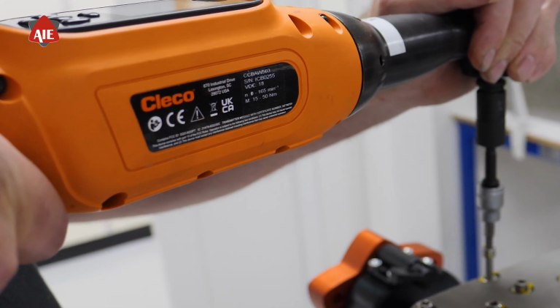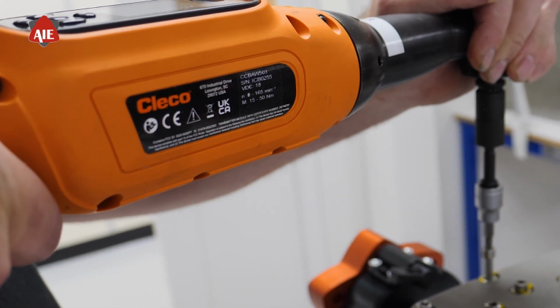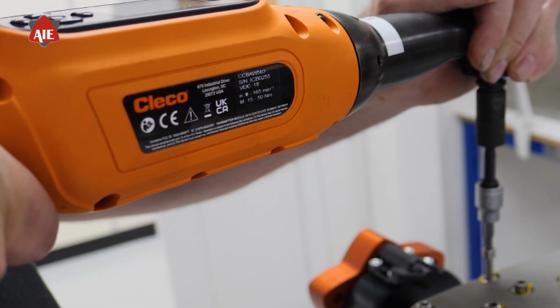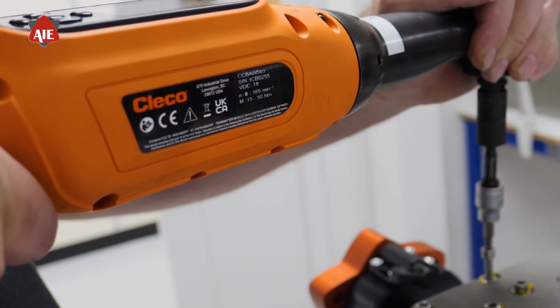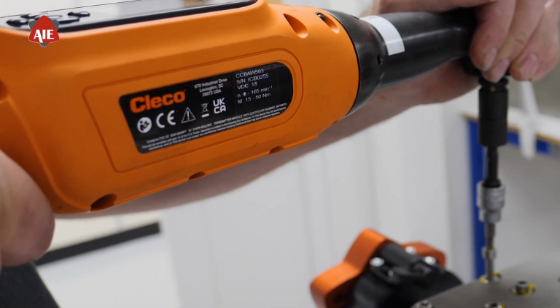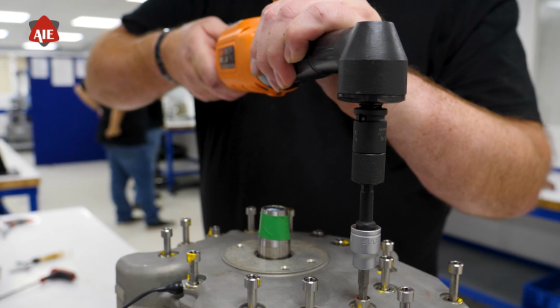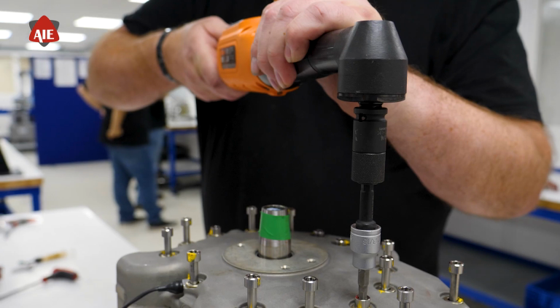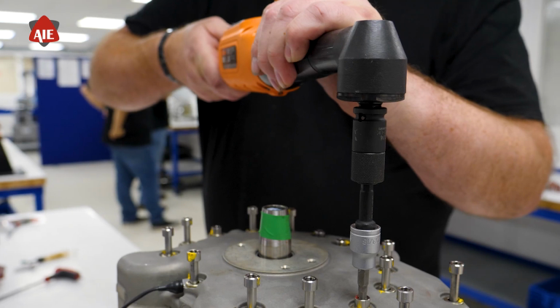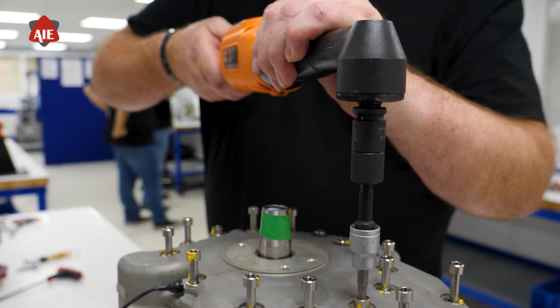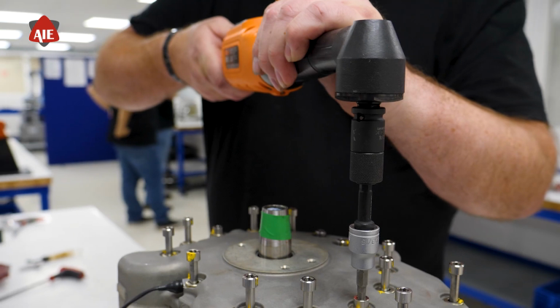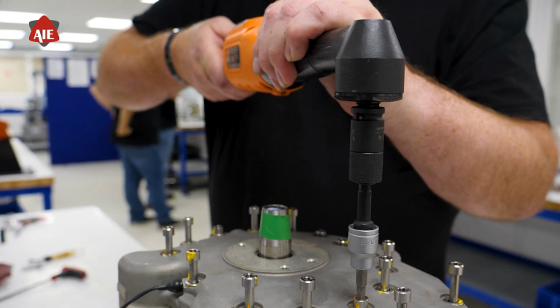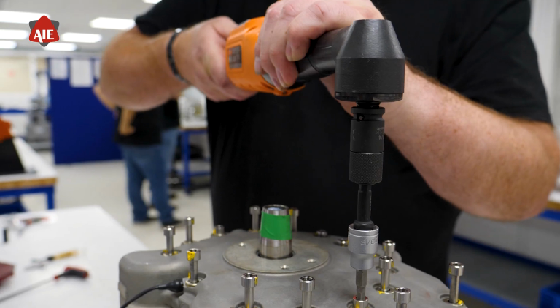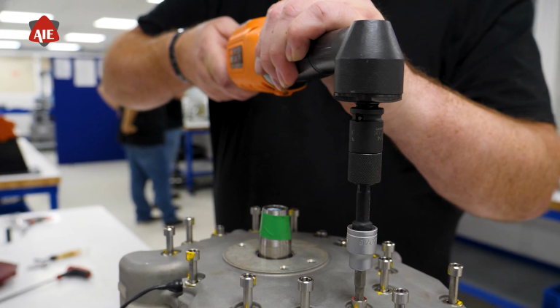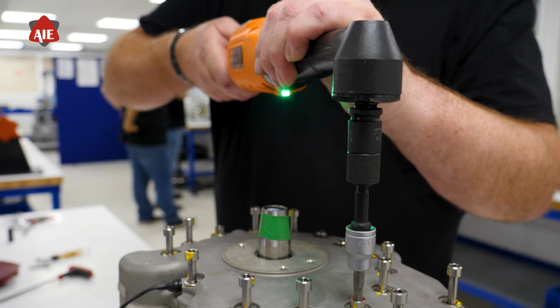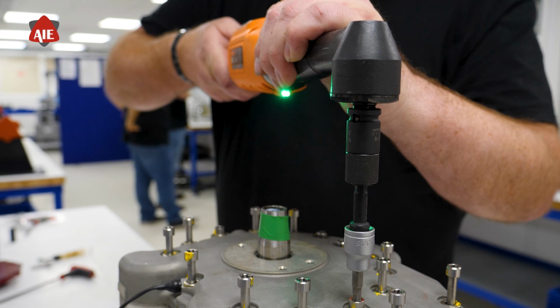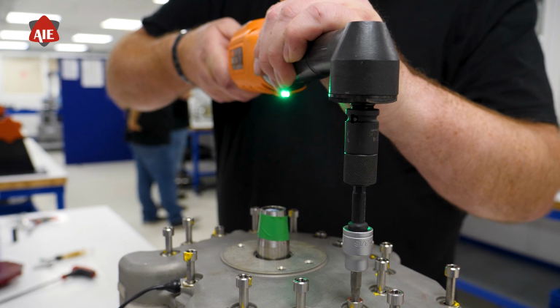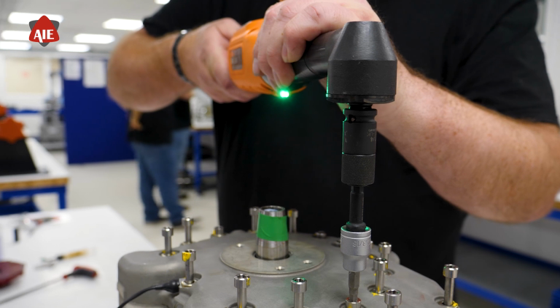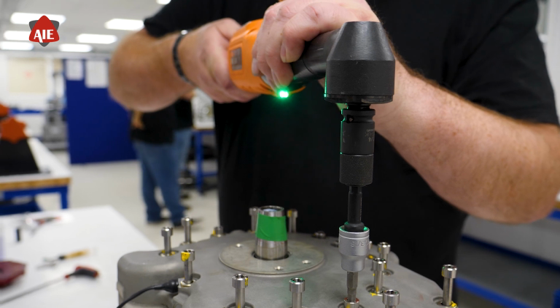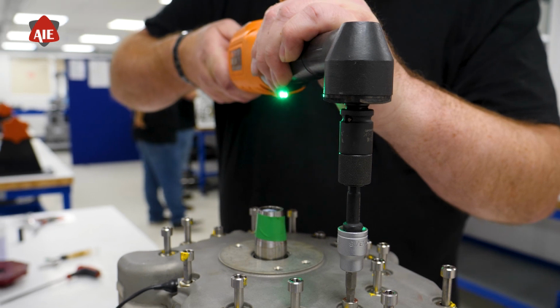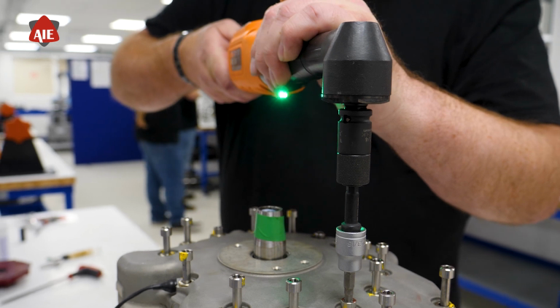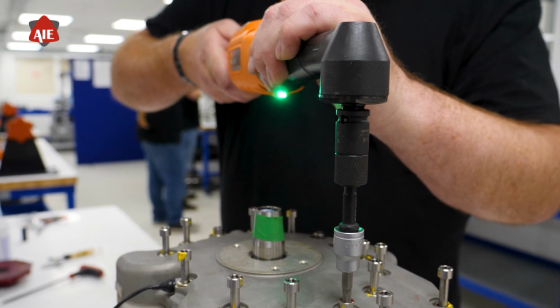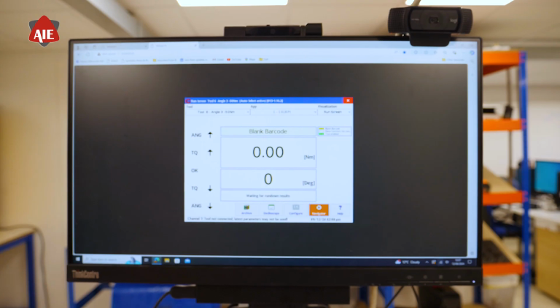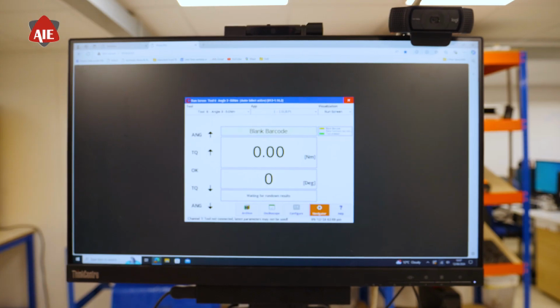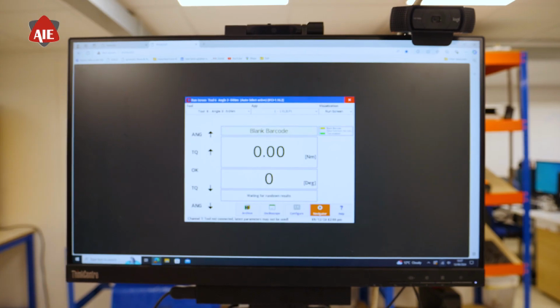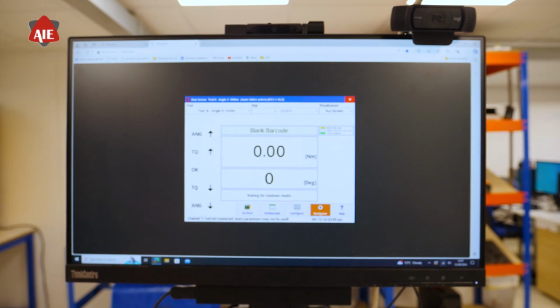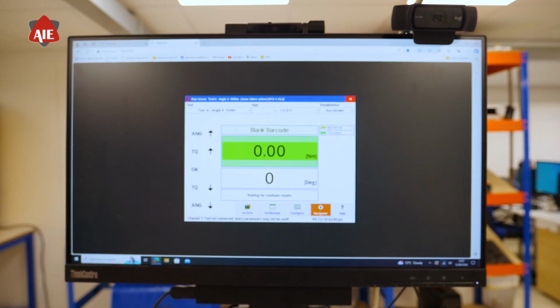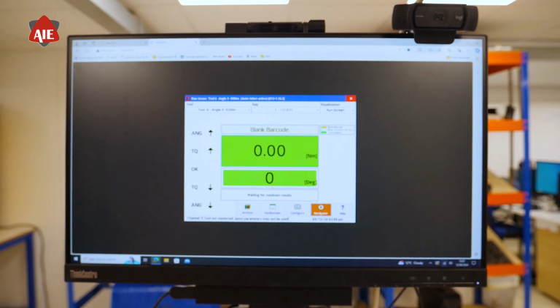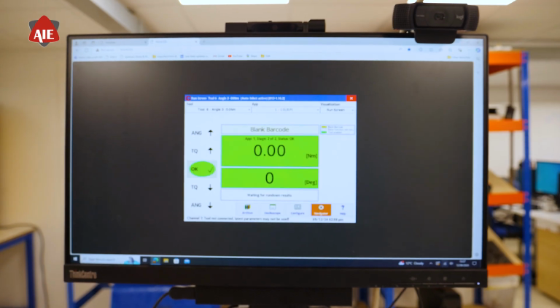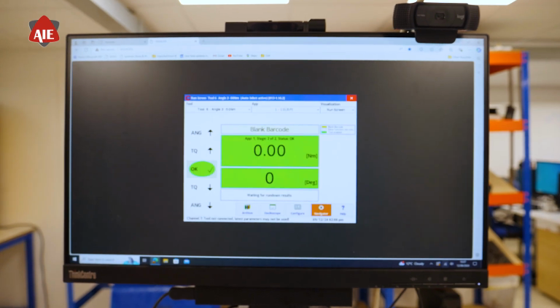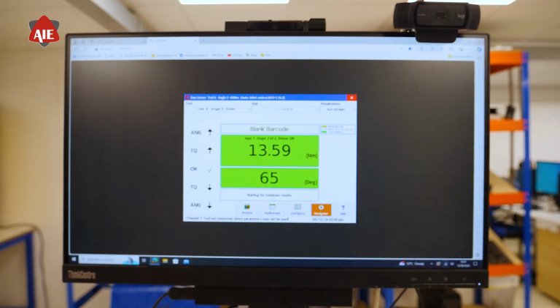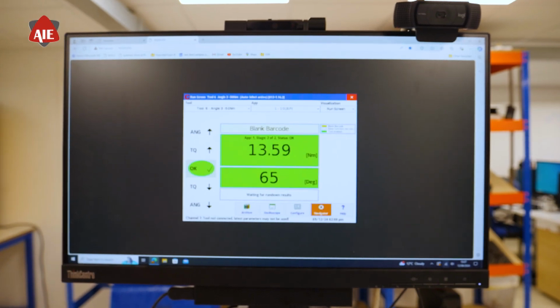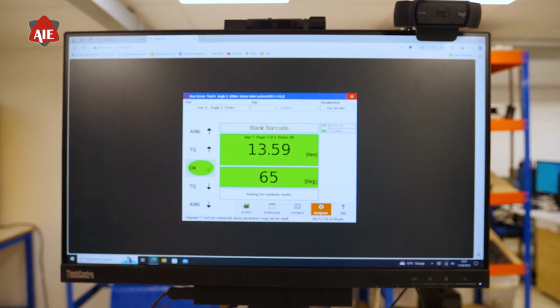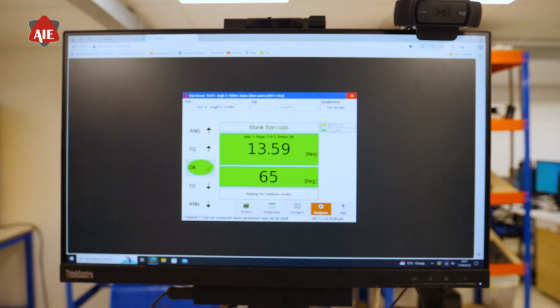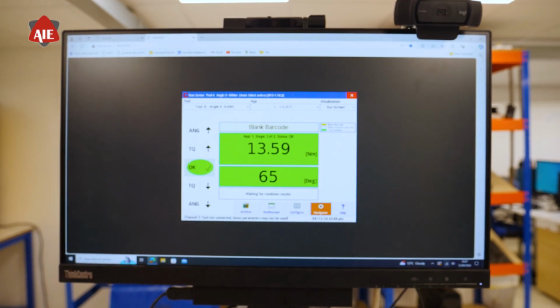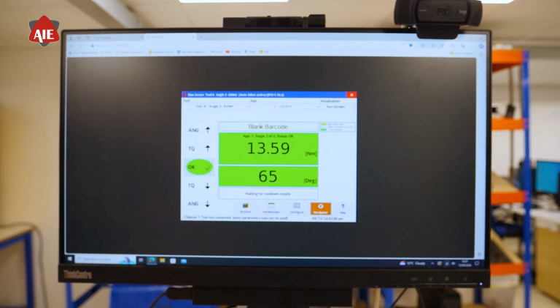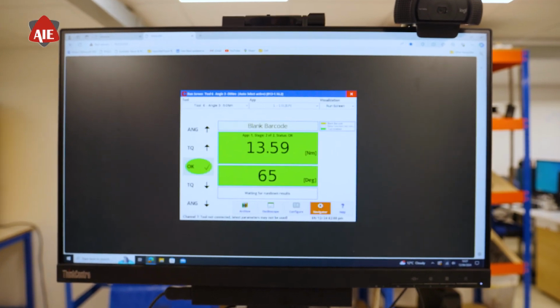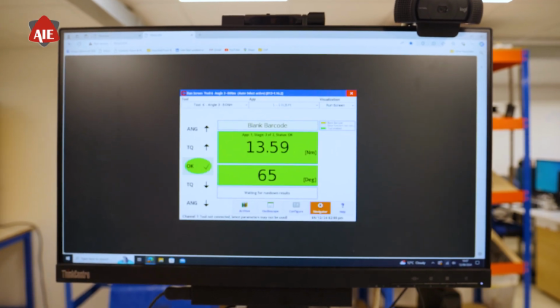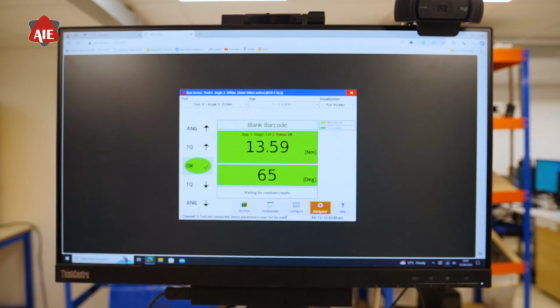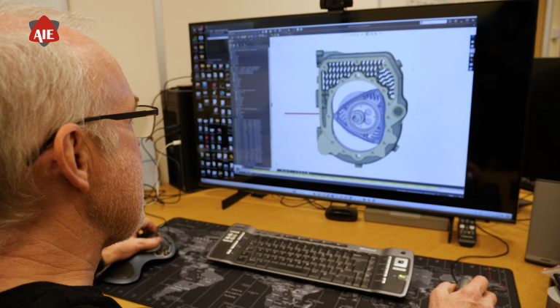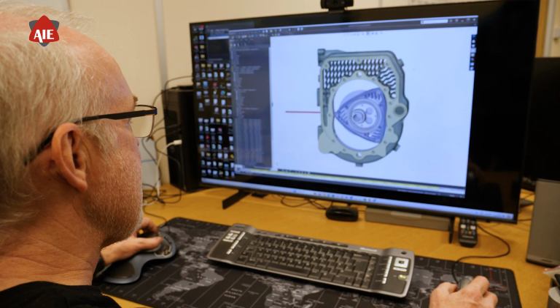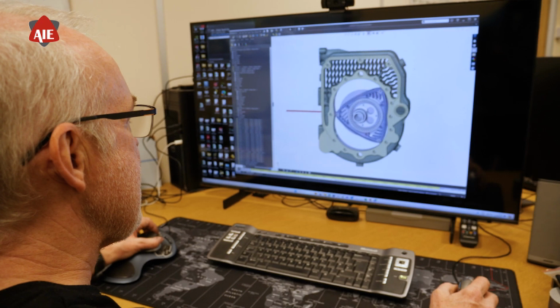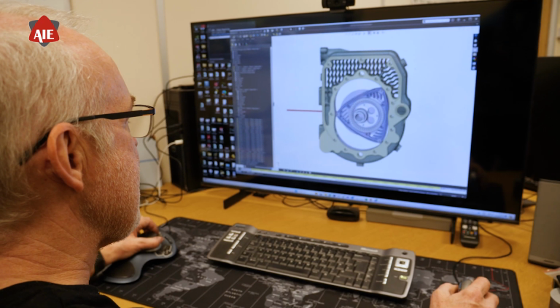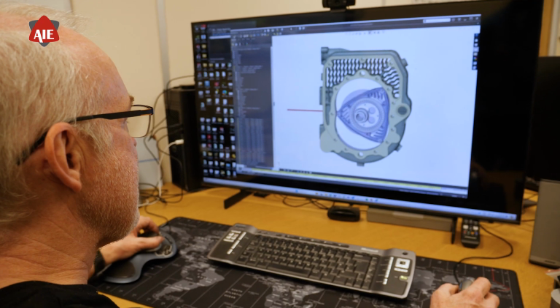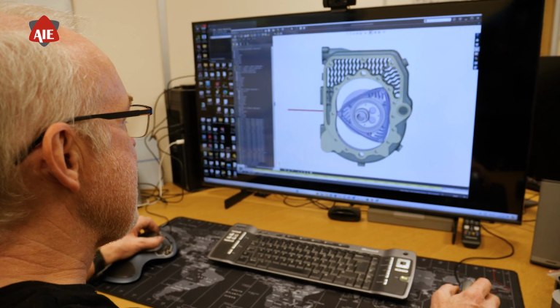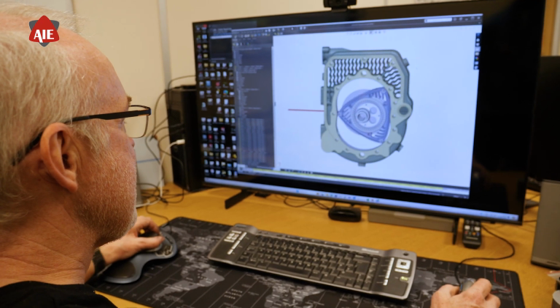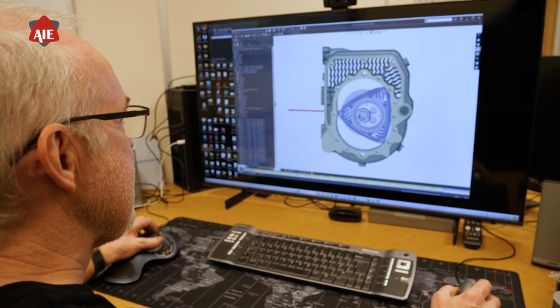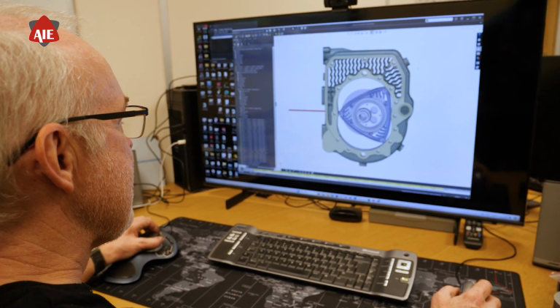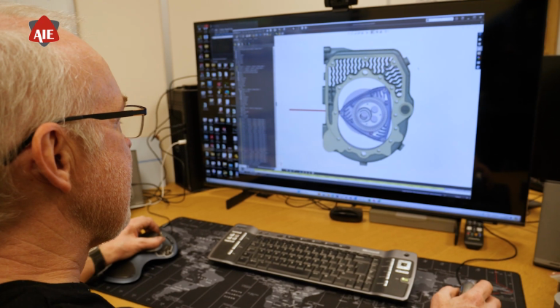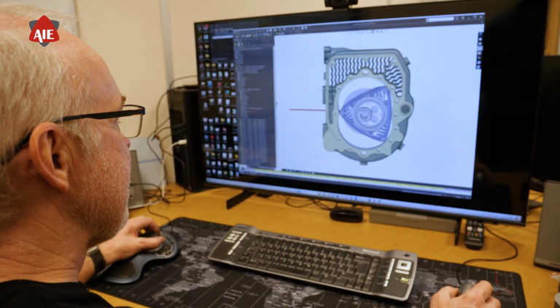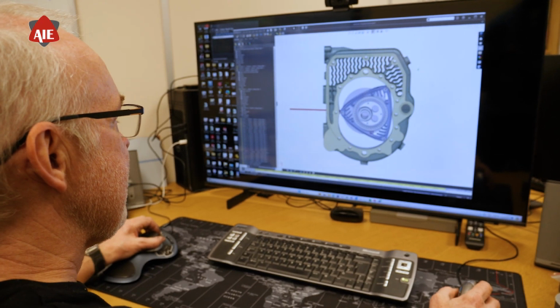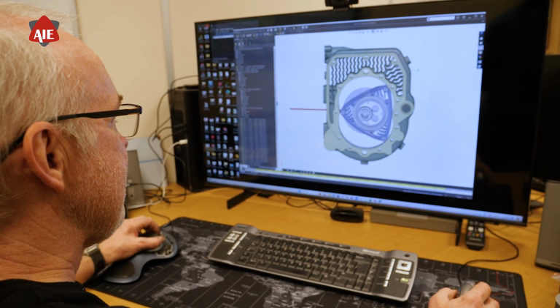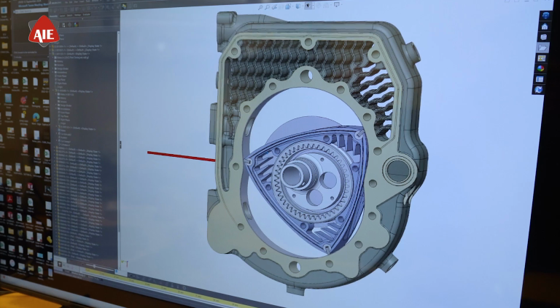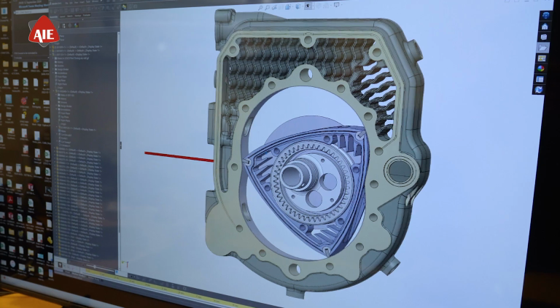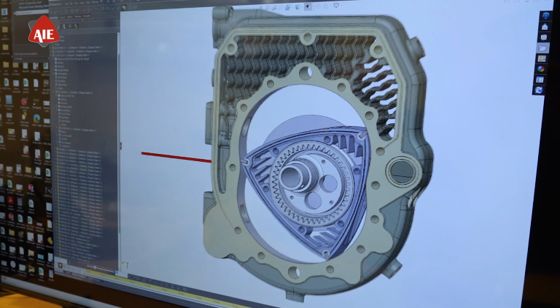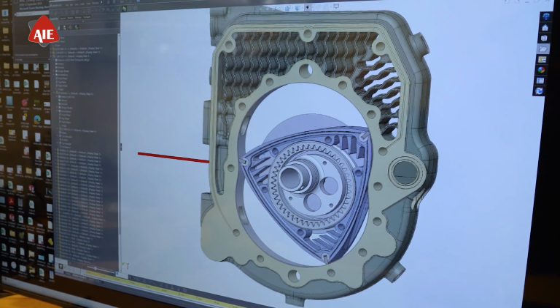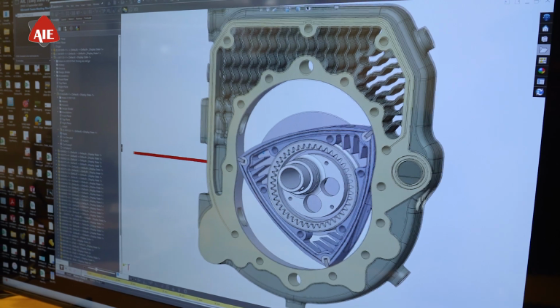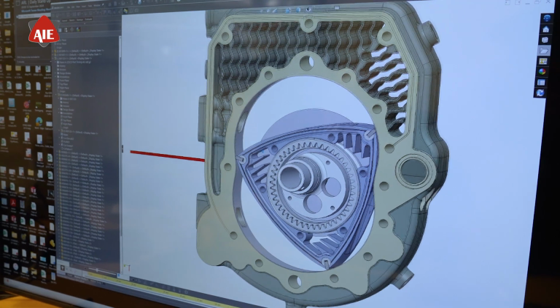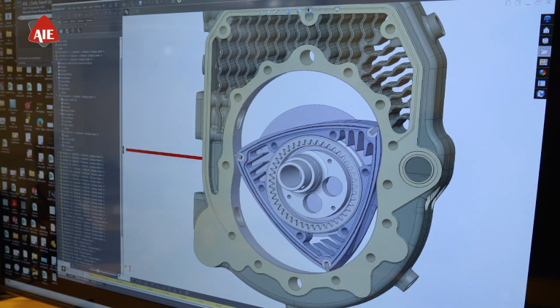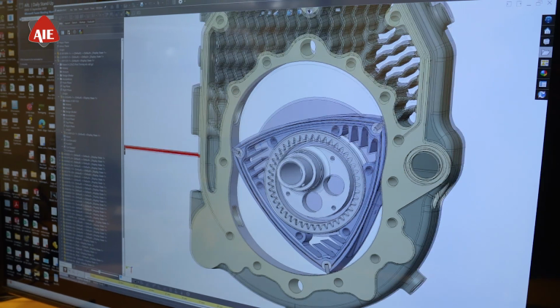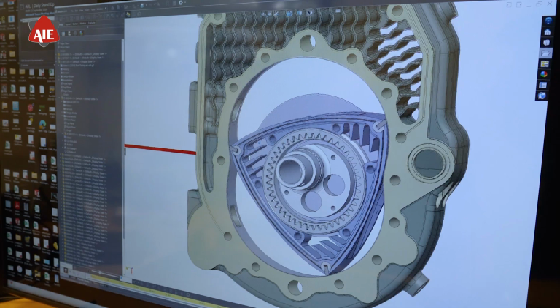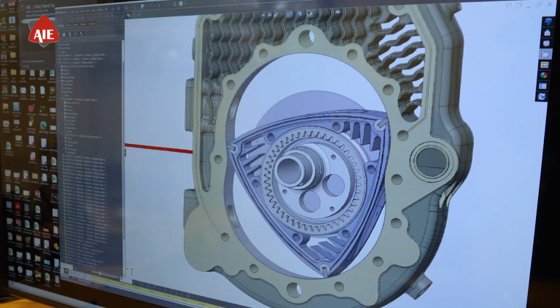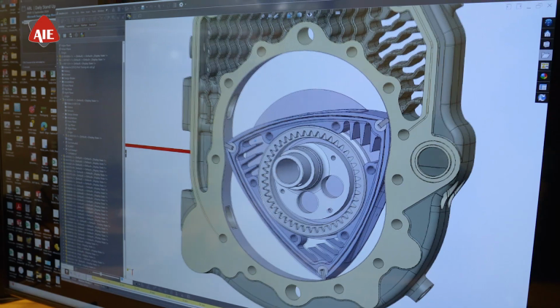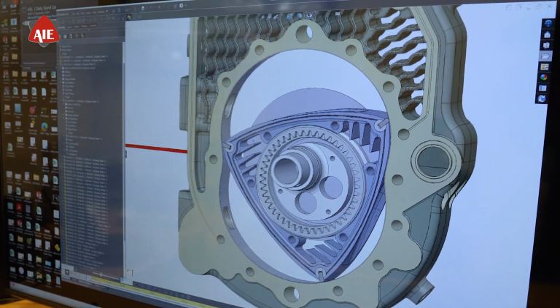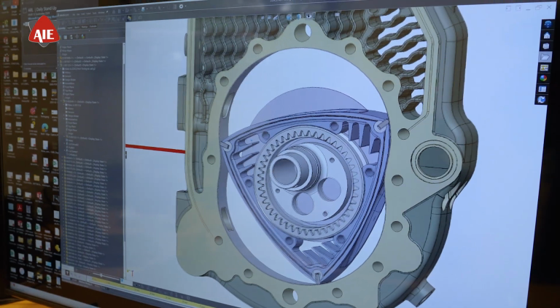By capturing detailed data, we ensure that each engine meets stringent standards, delivering unmatched reliability.